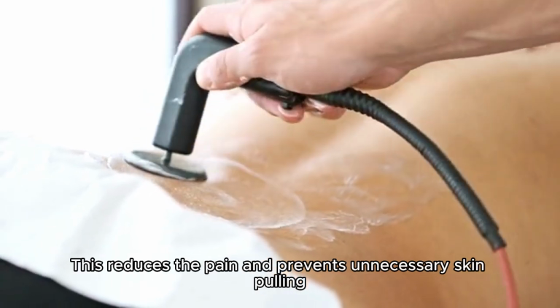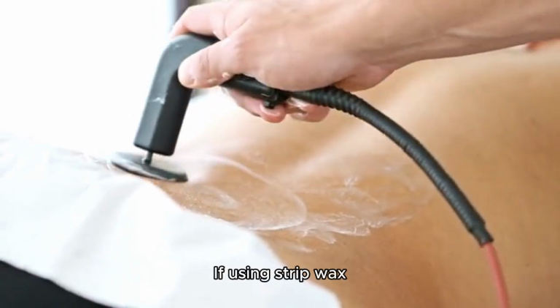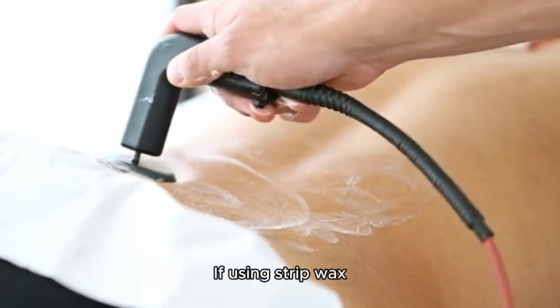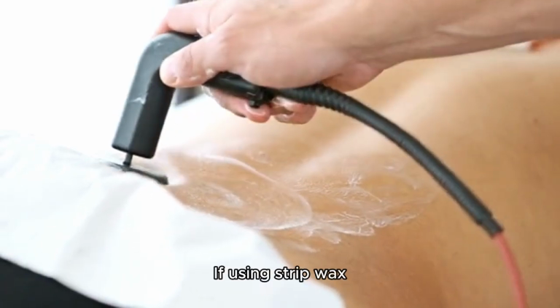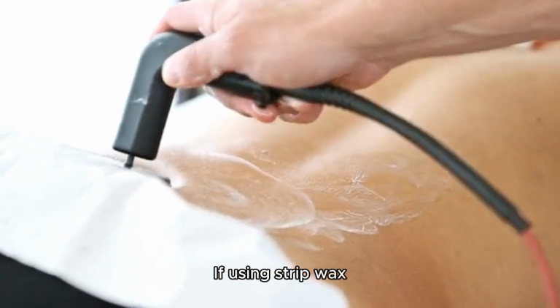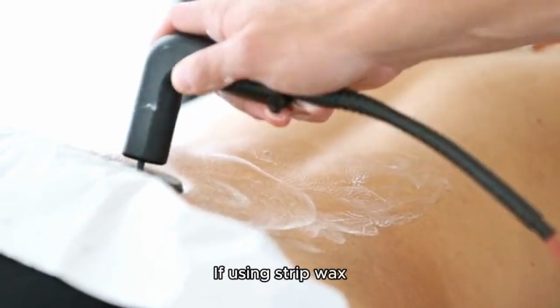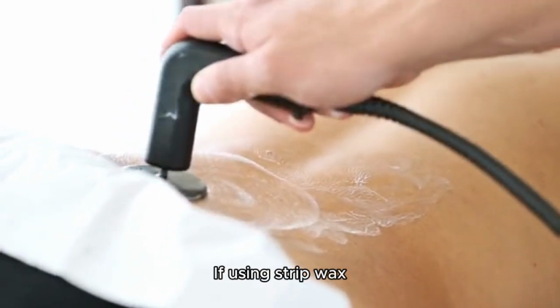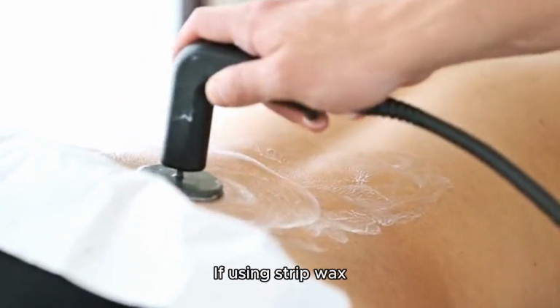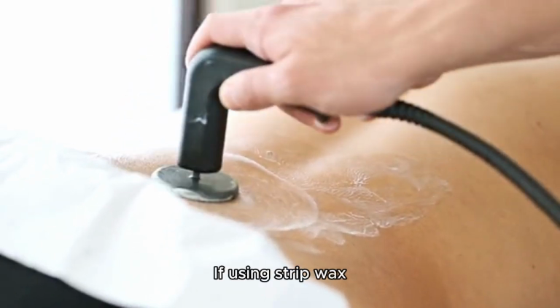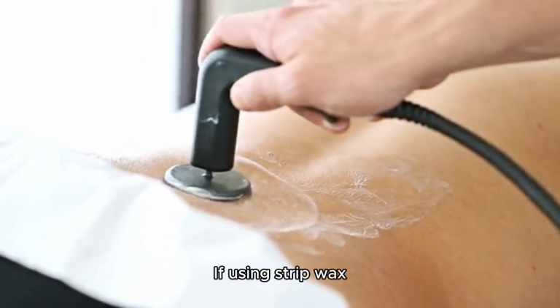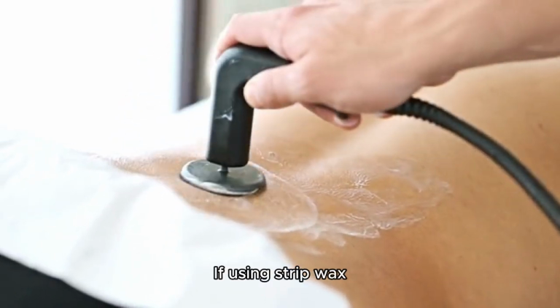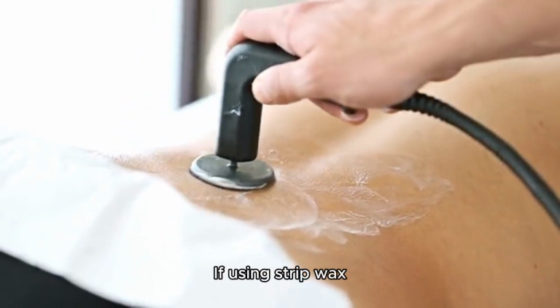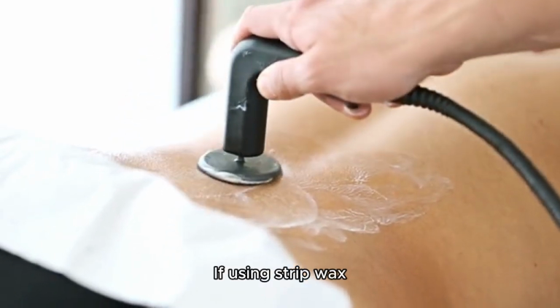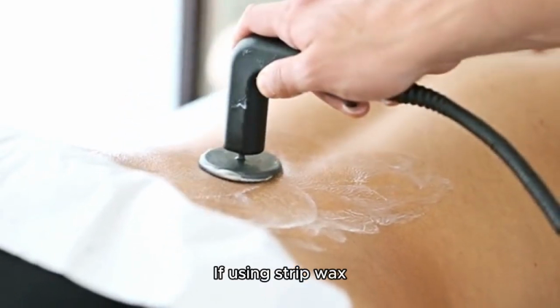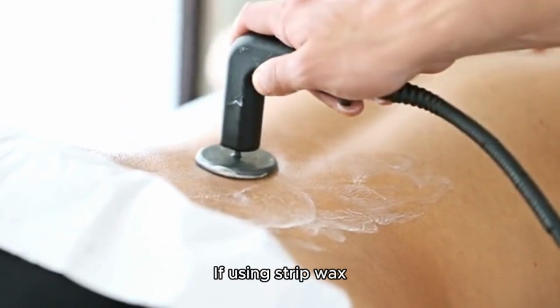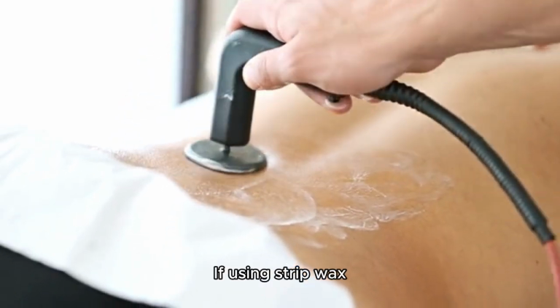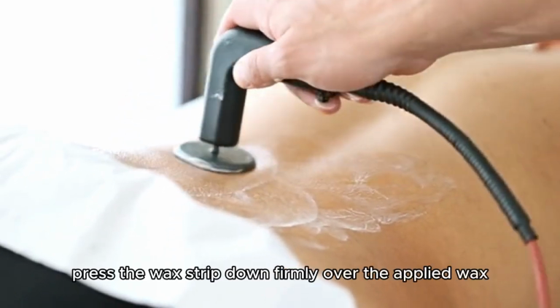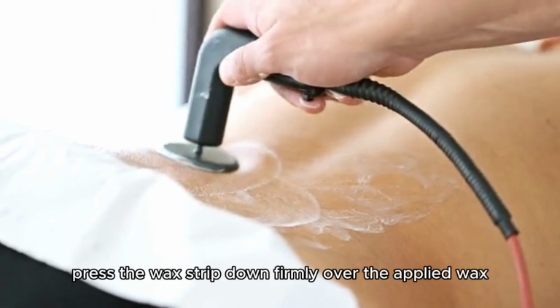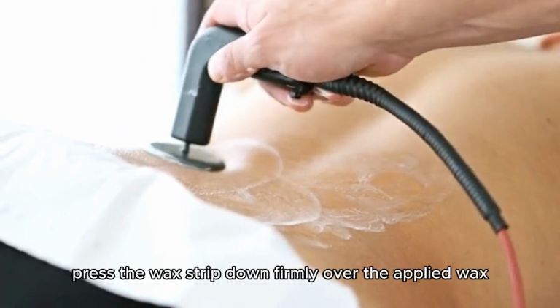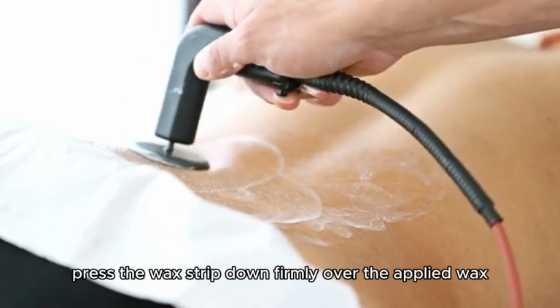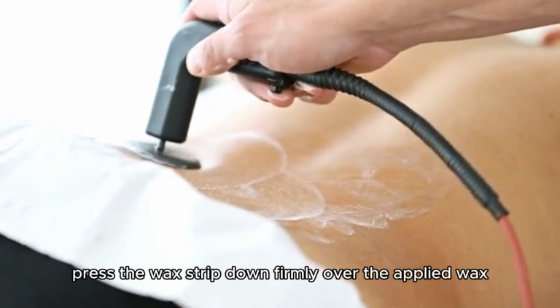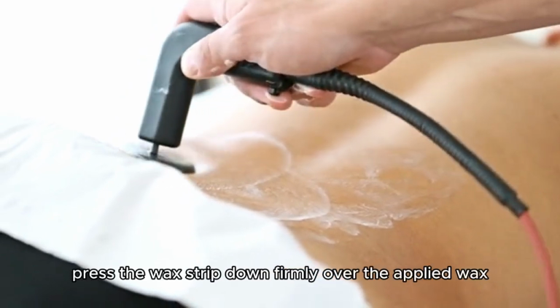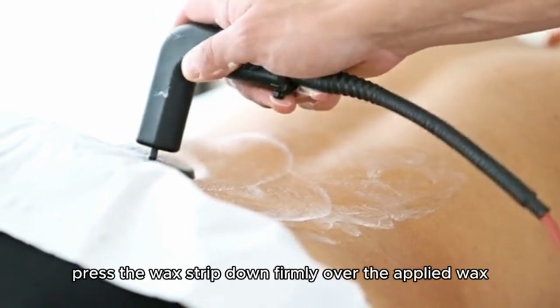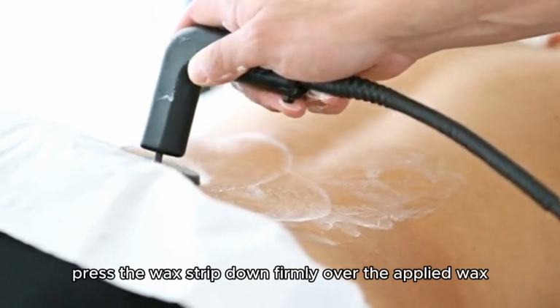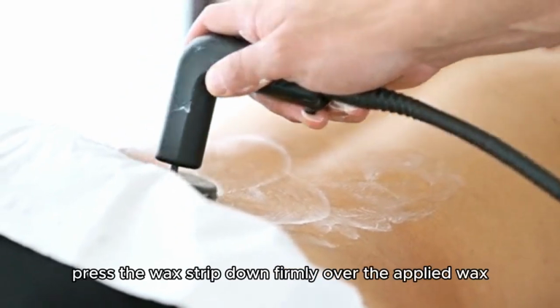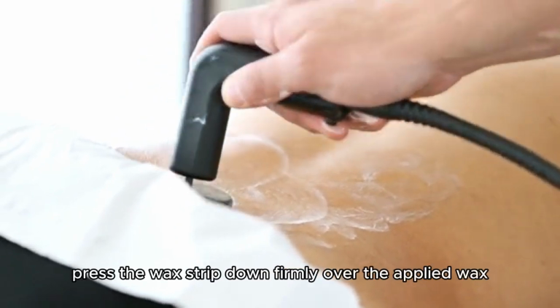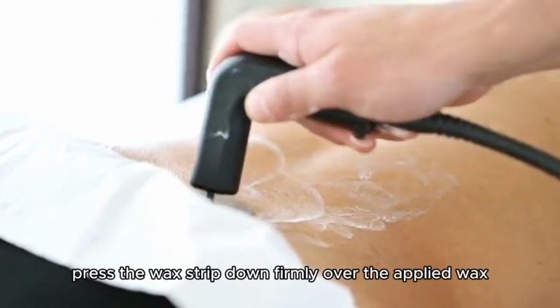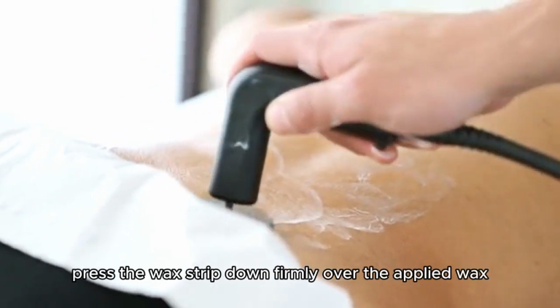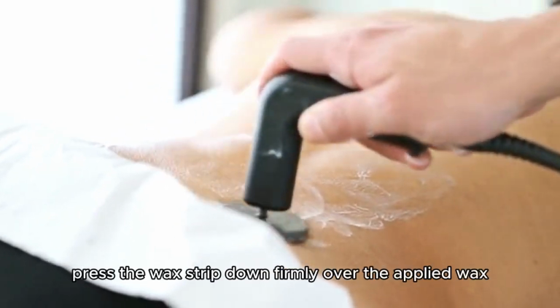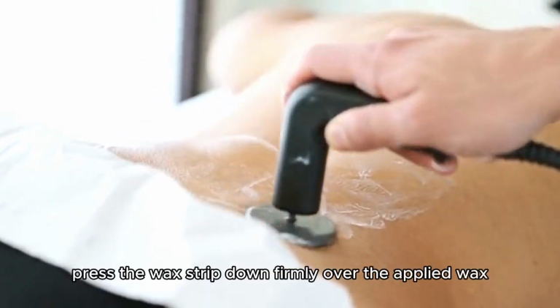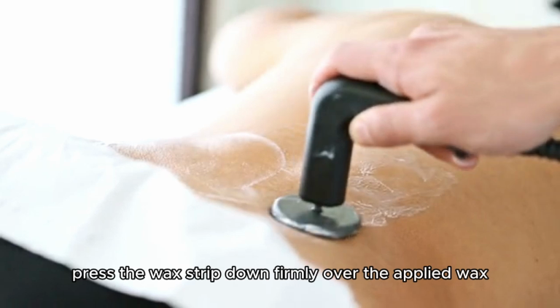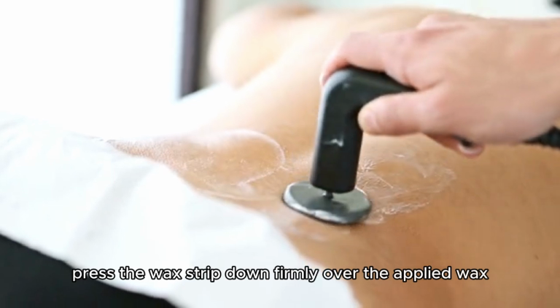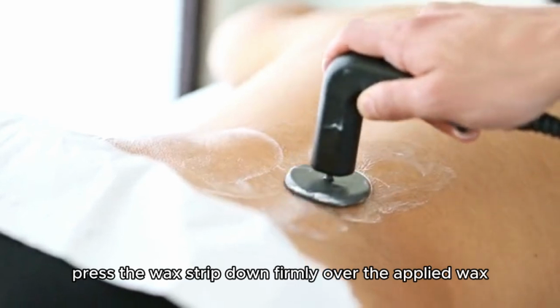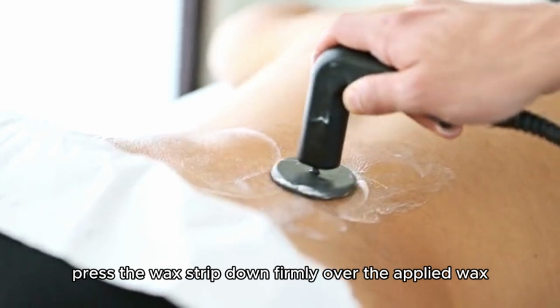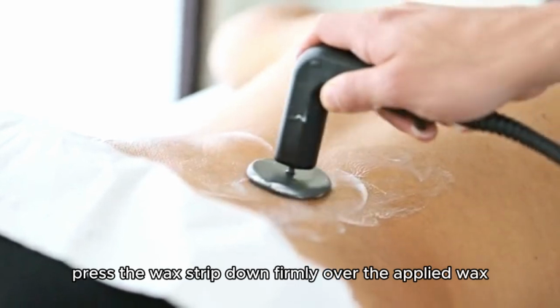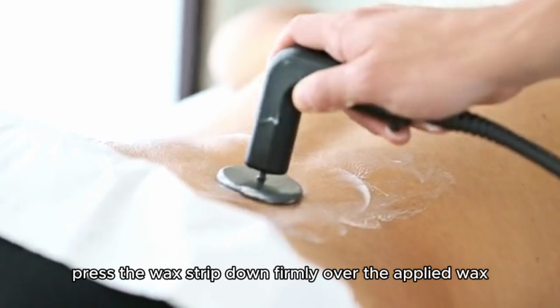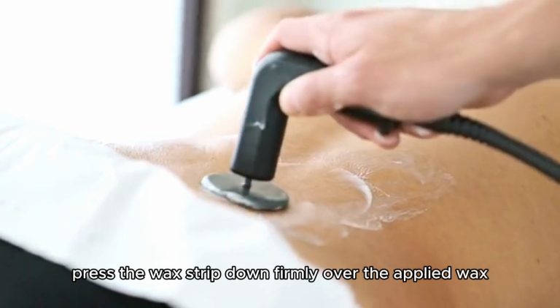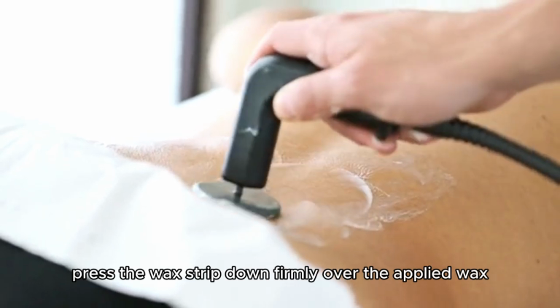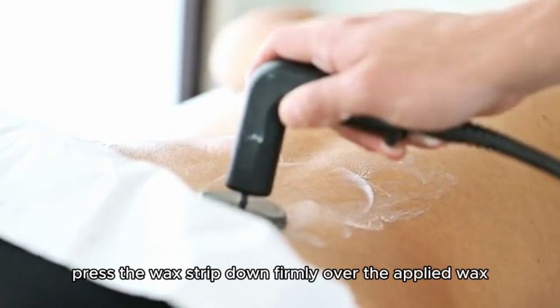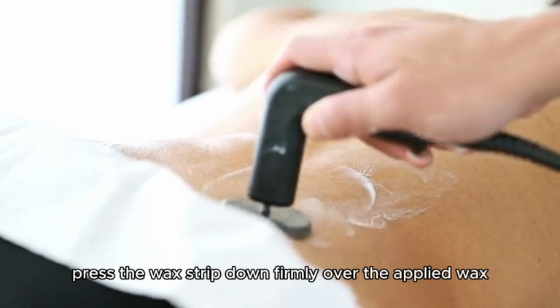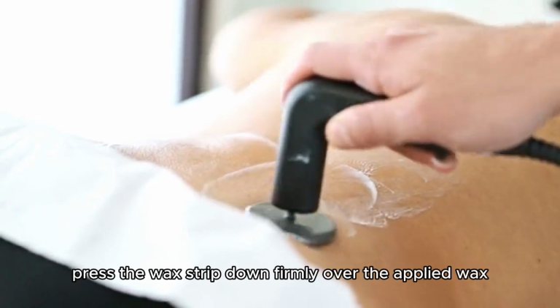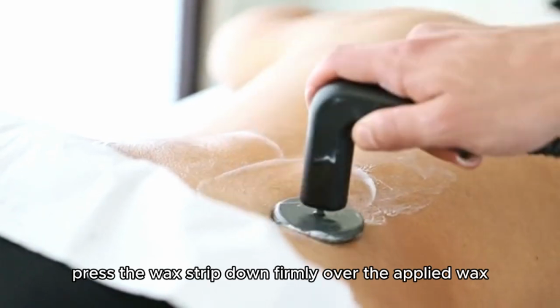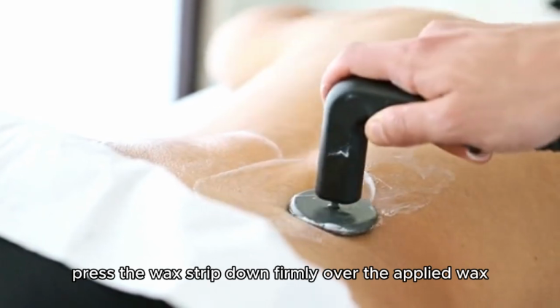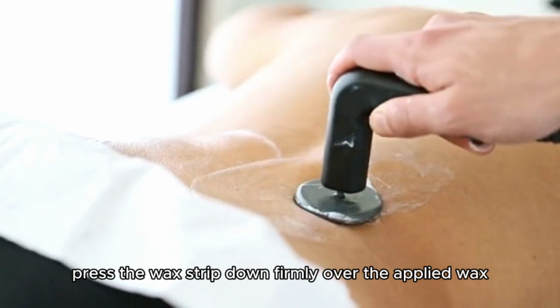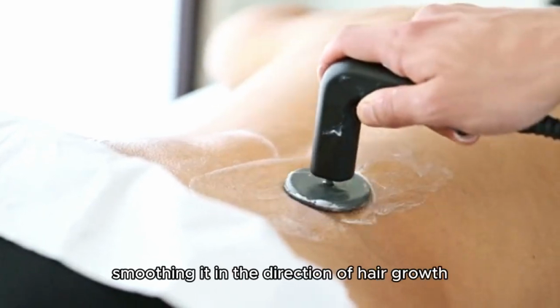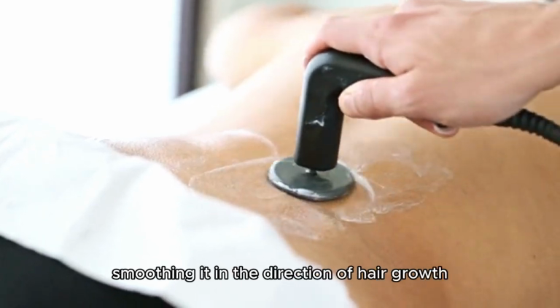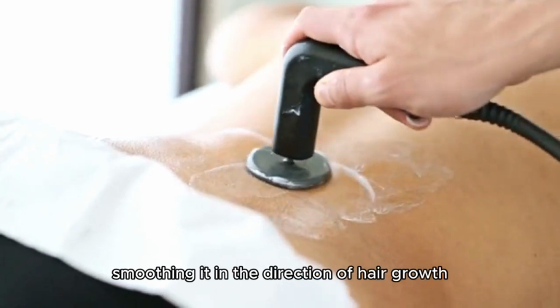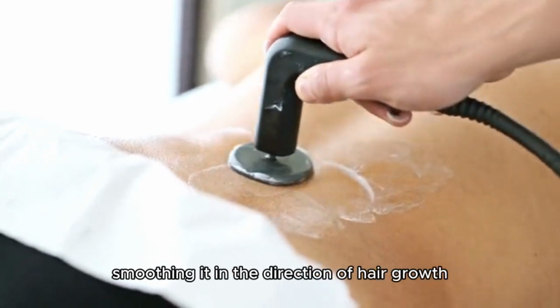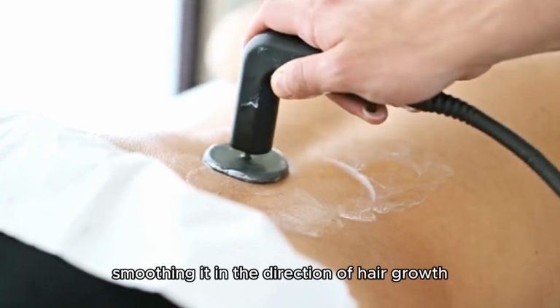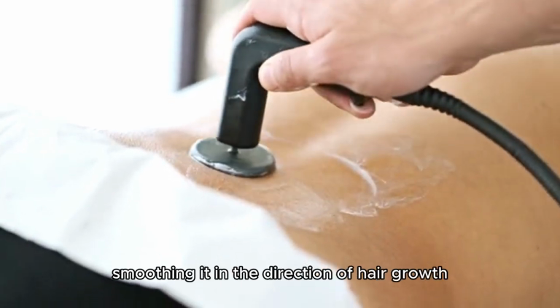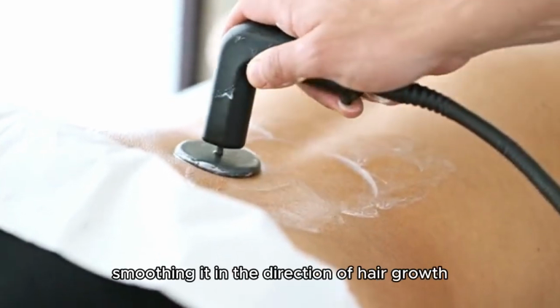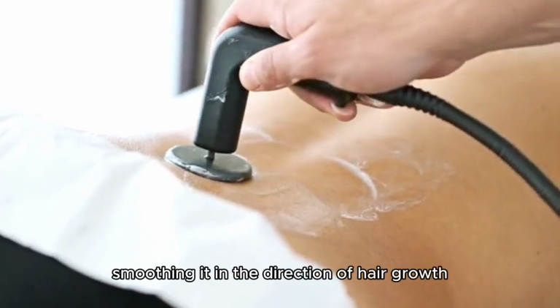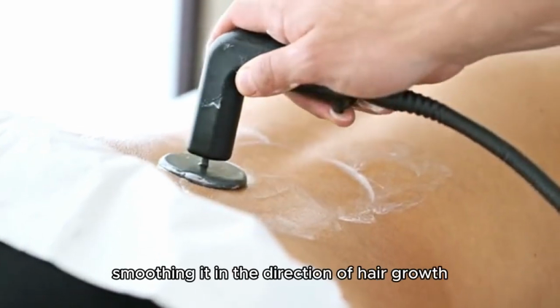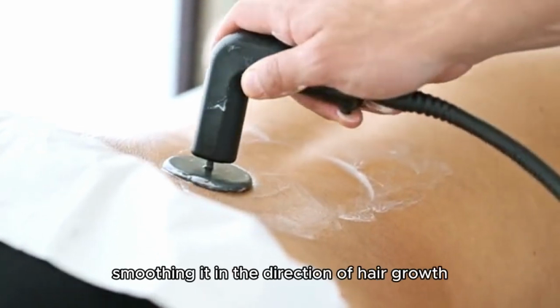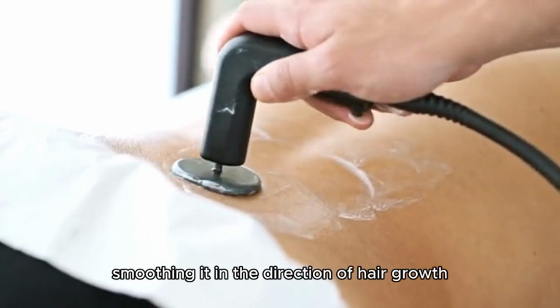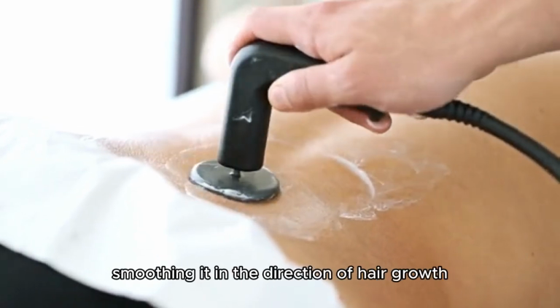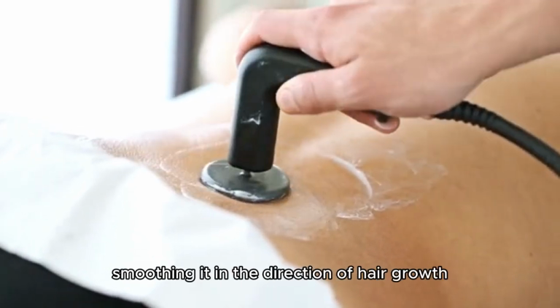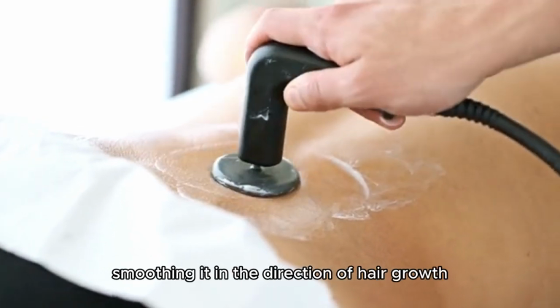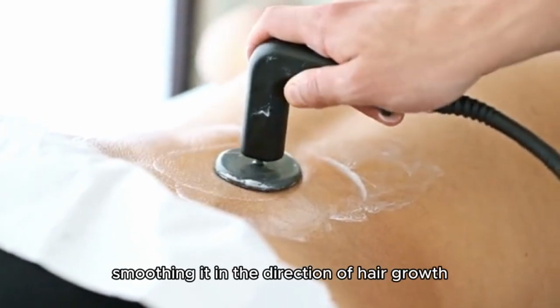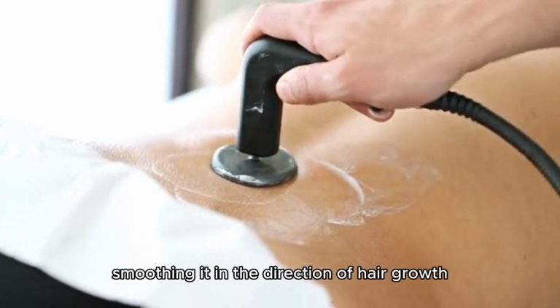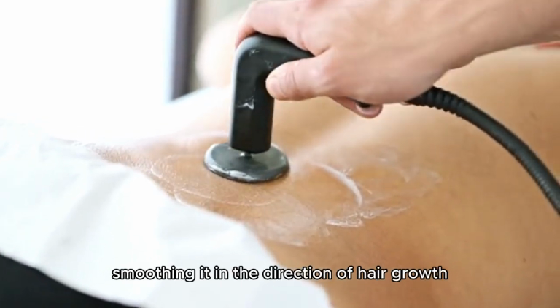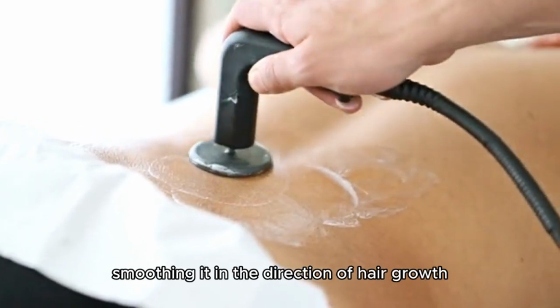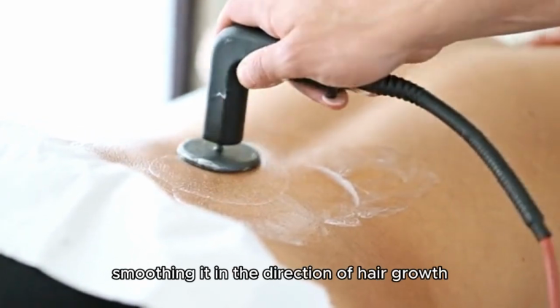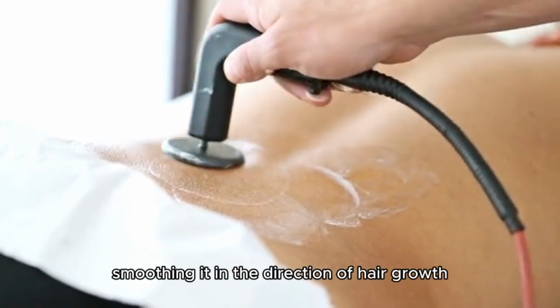If using strip wax, press the wax strip down firmly over the applied wax, smoothing it in the direction of hair growth.